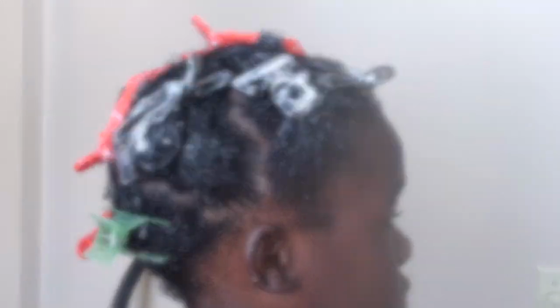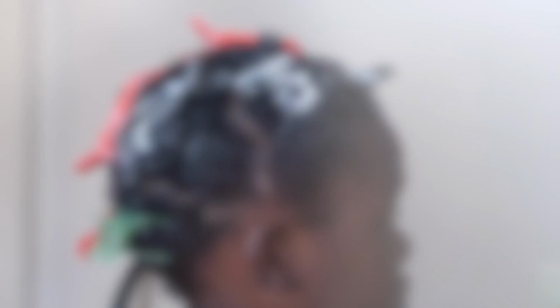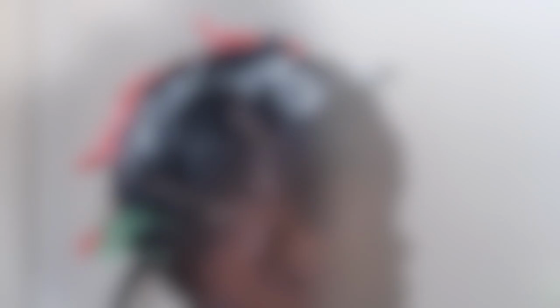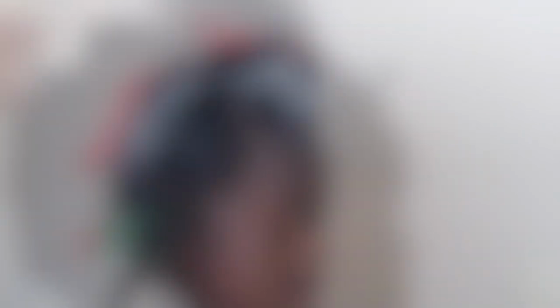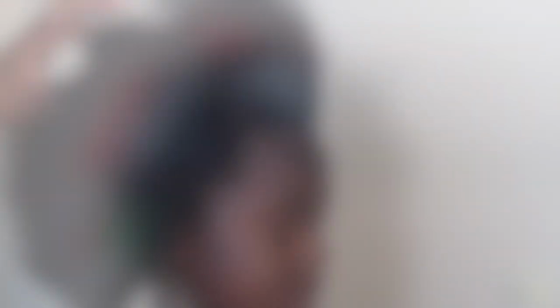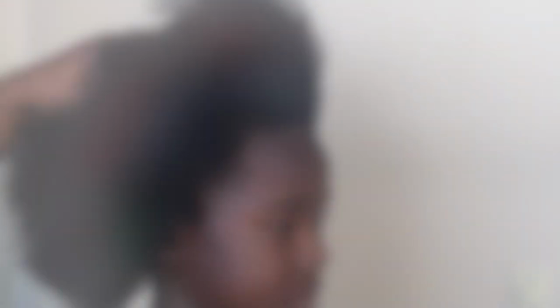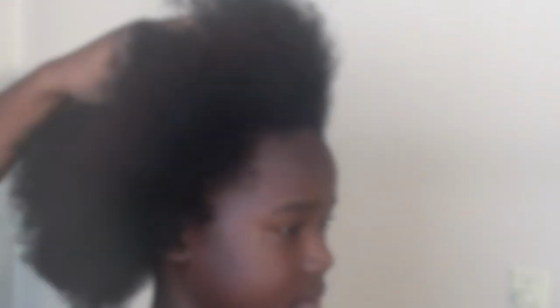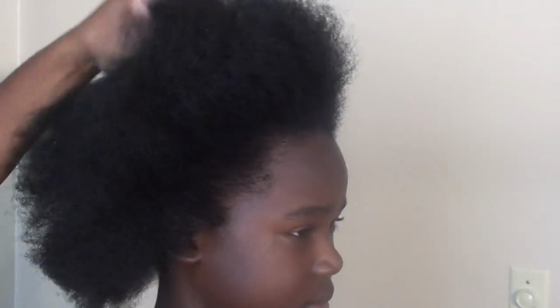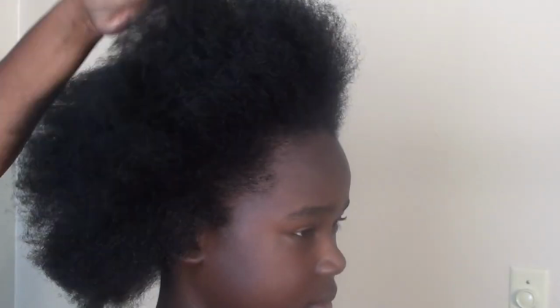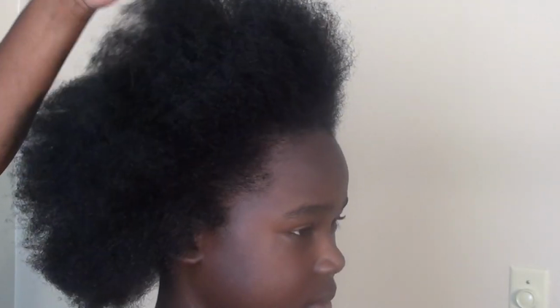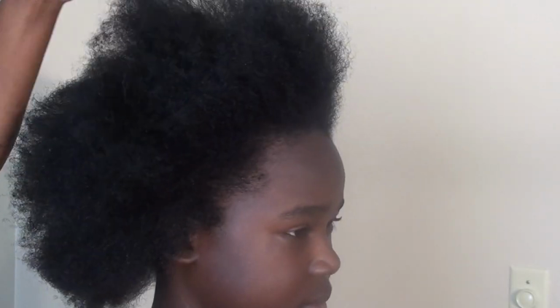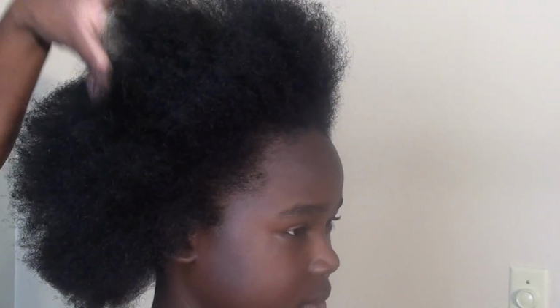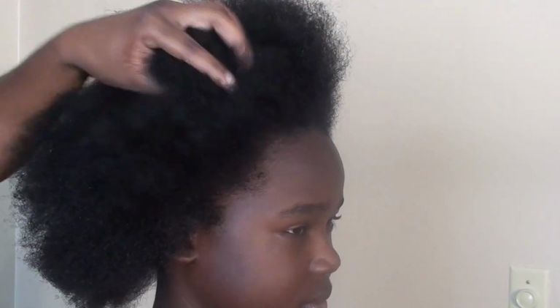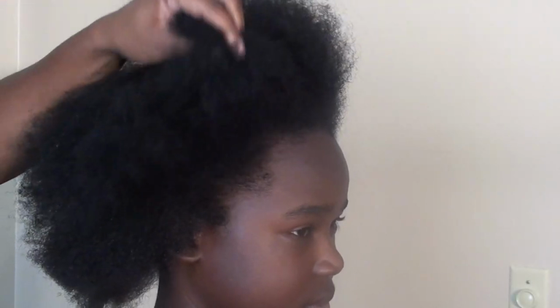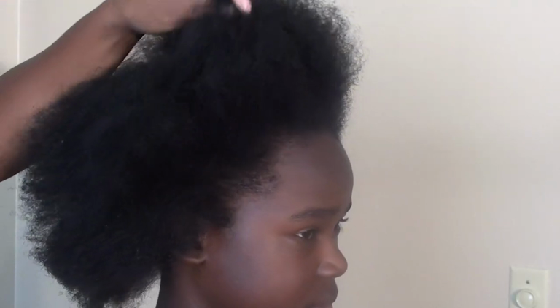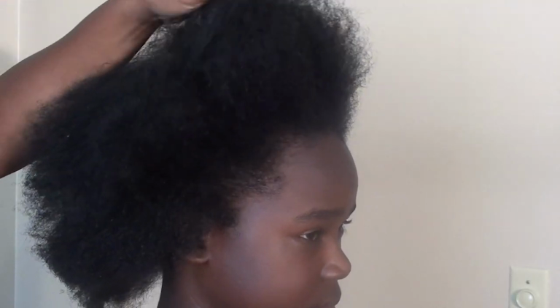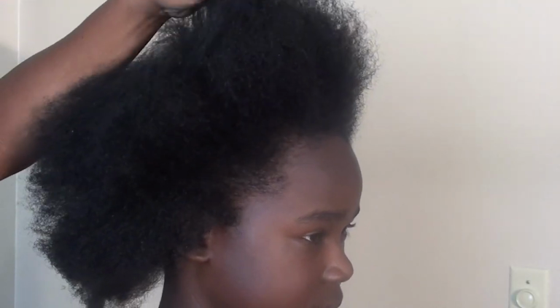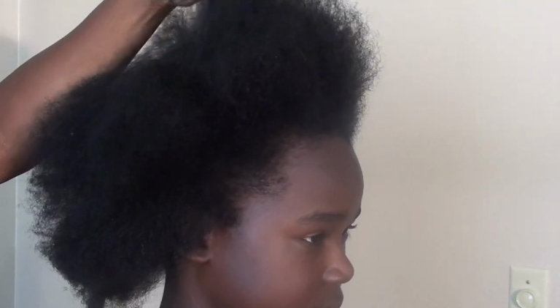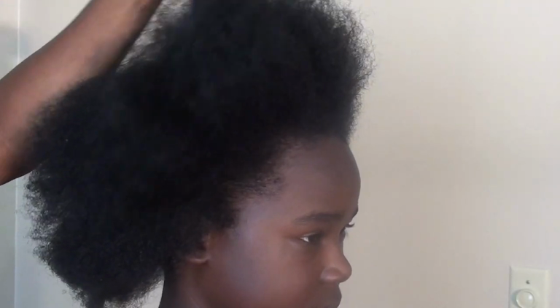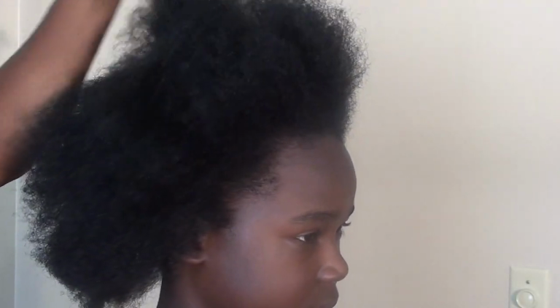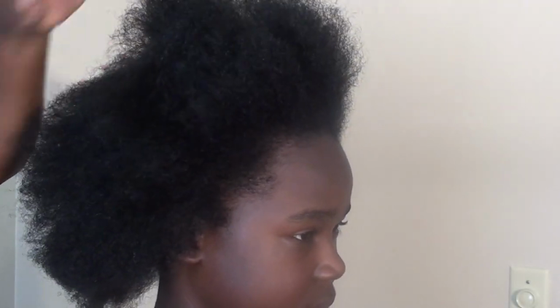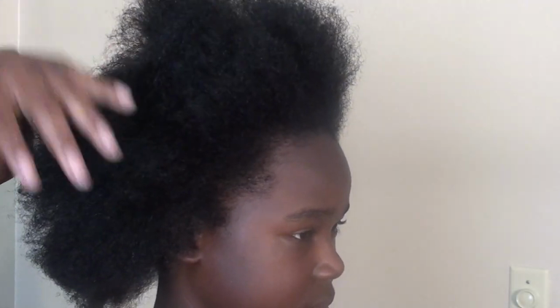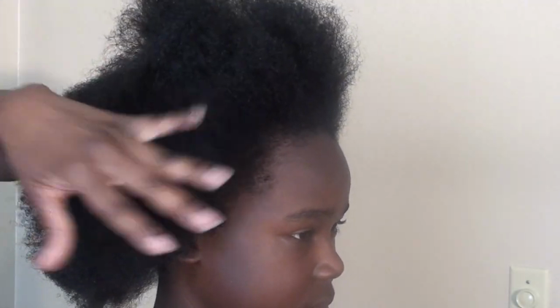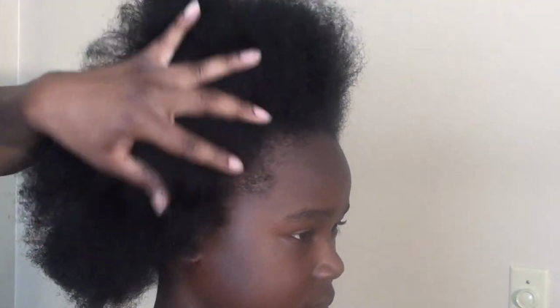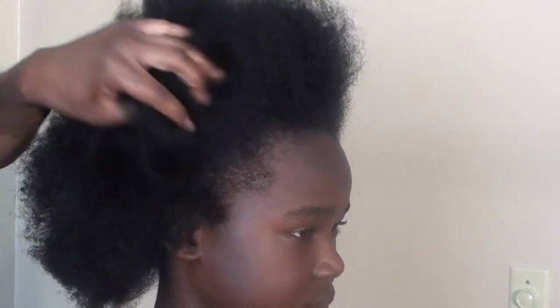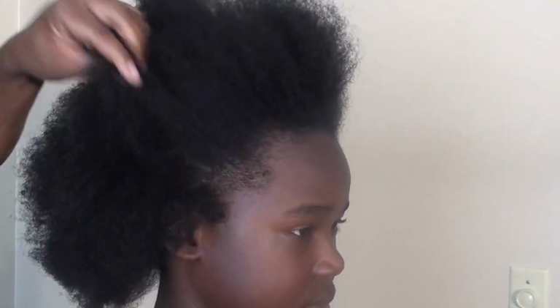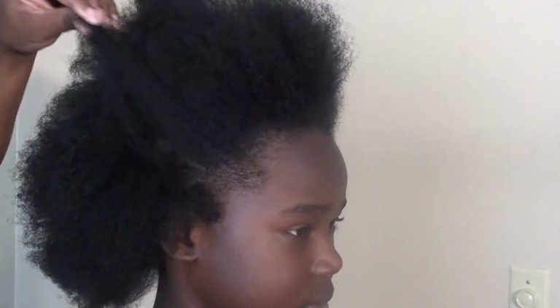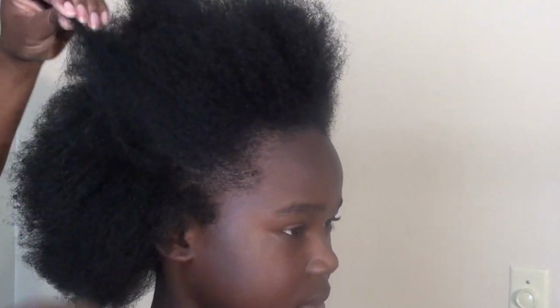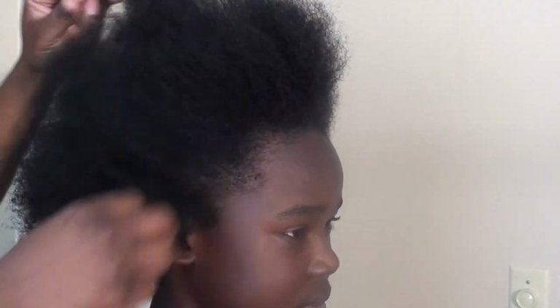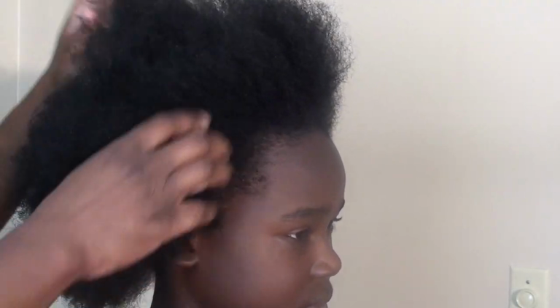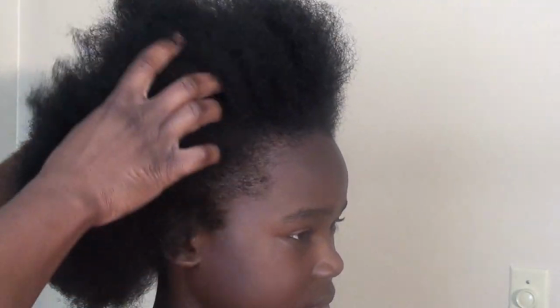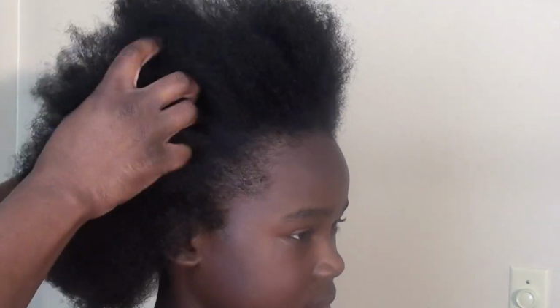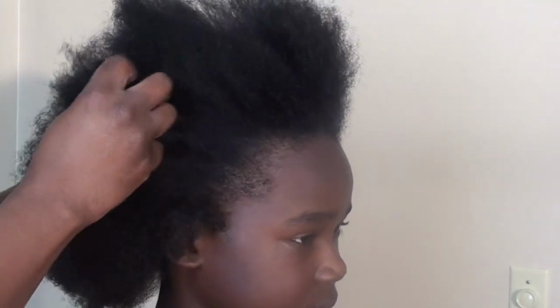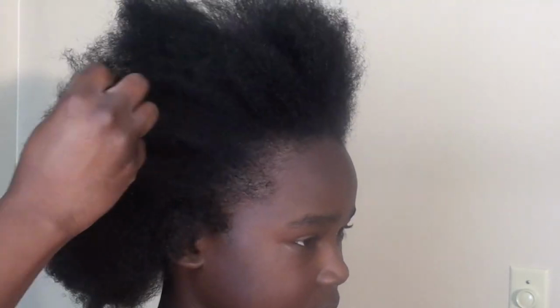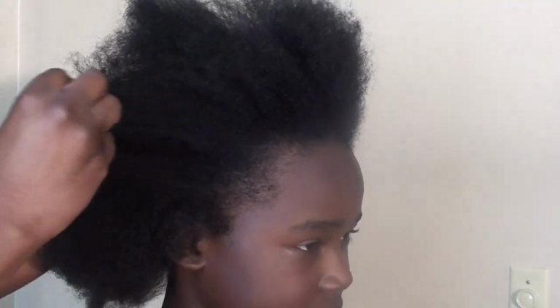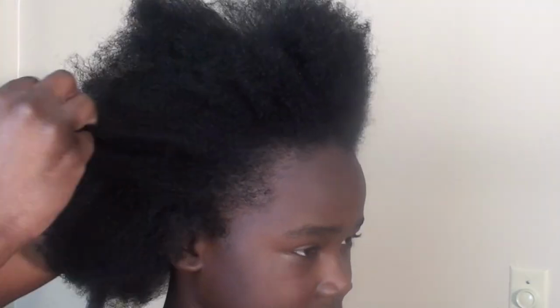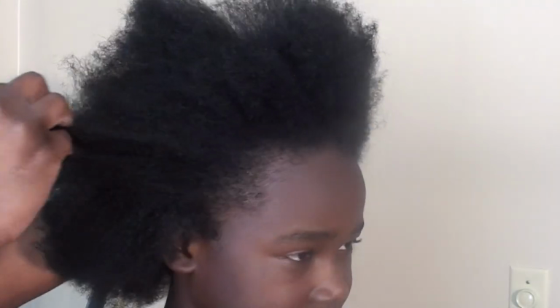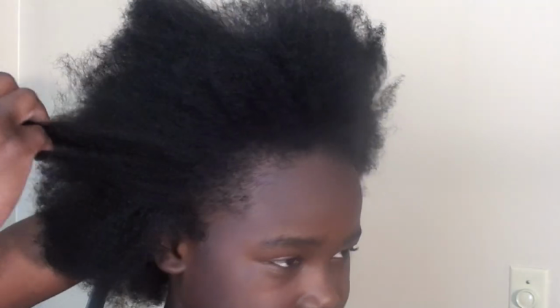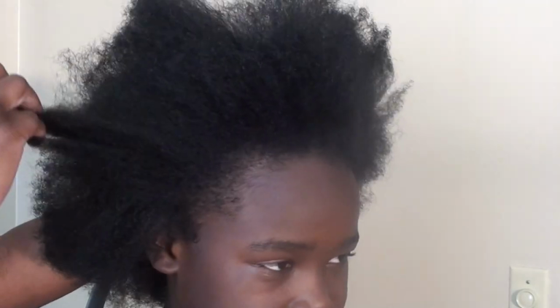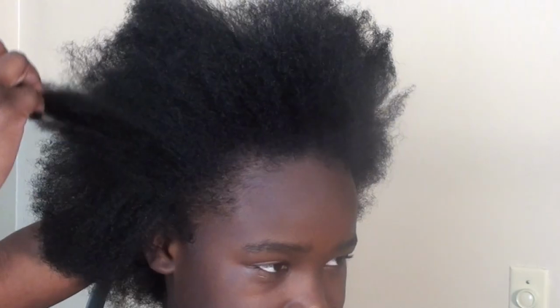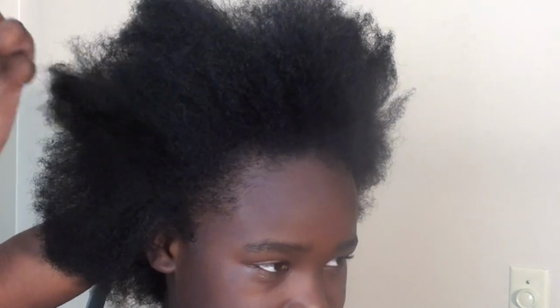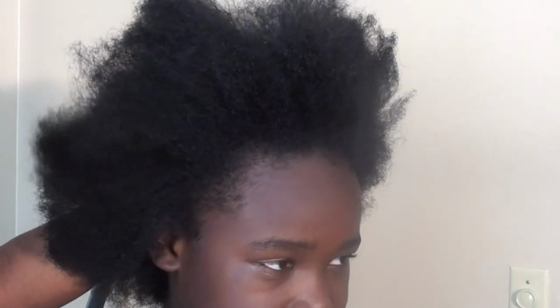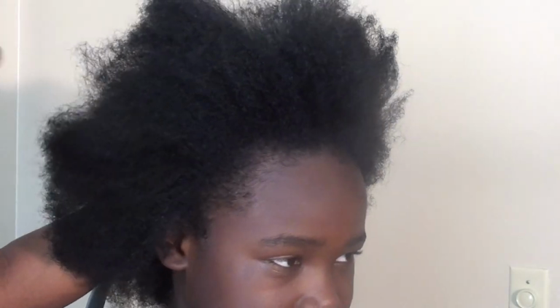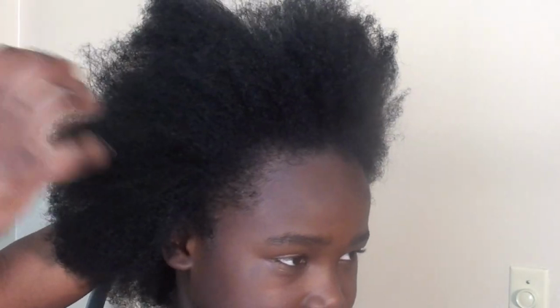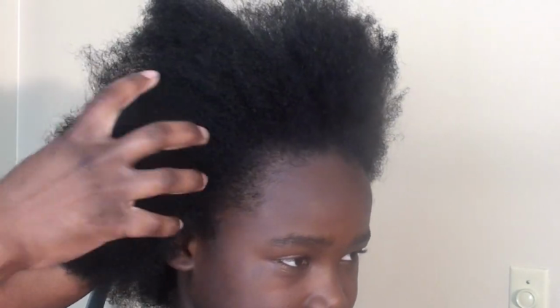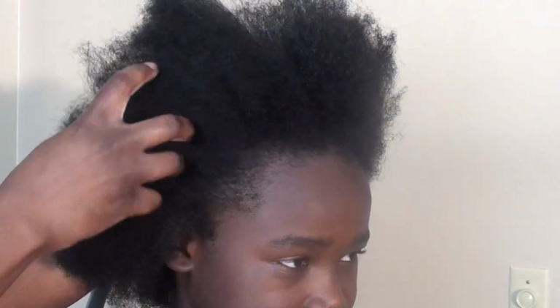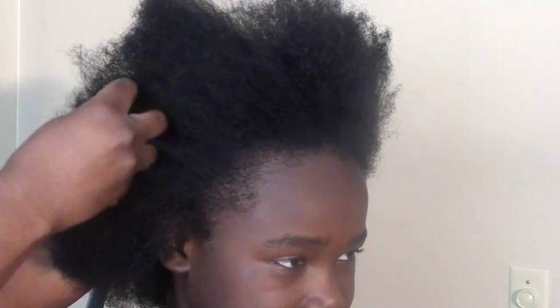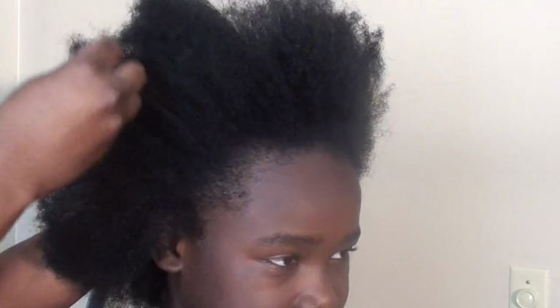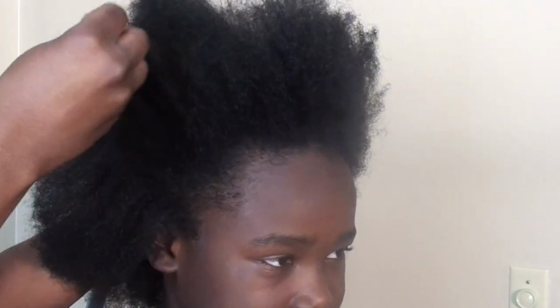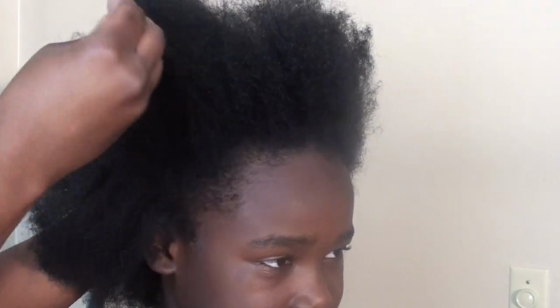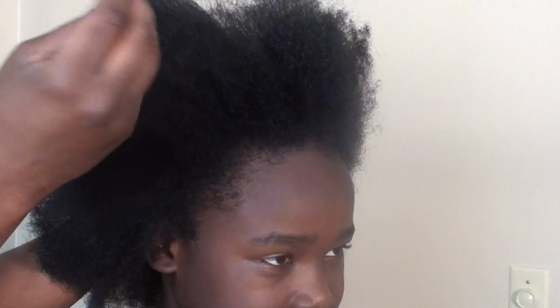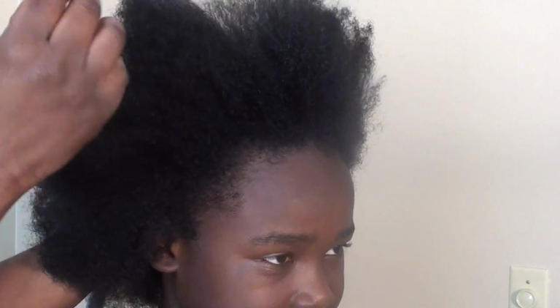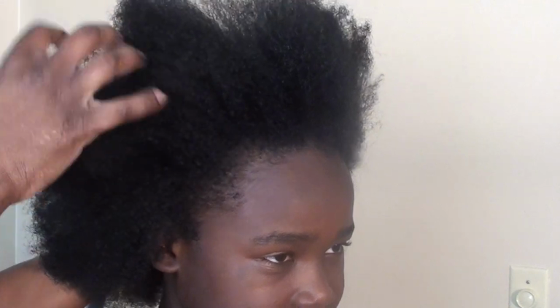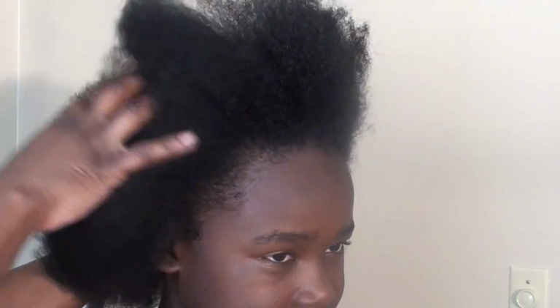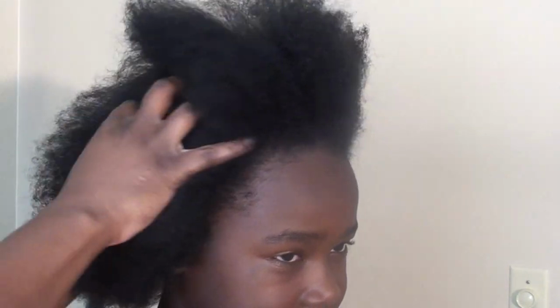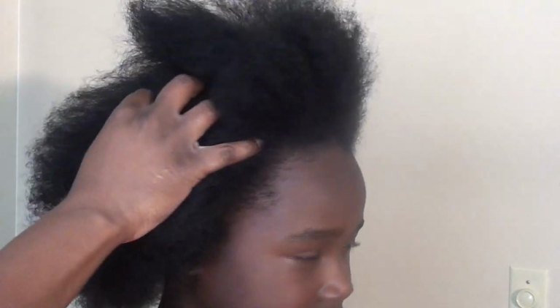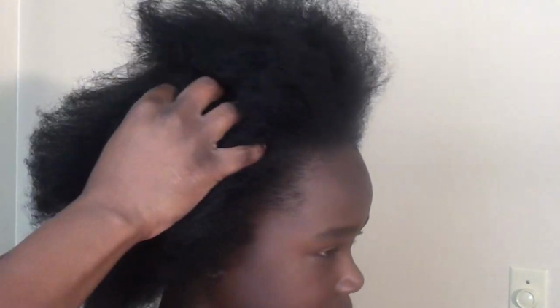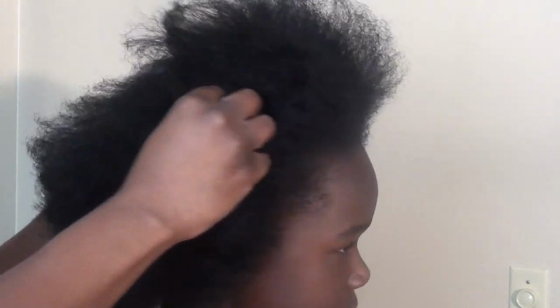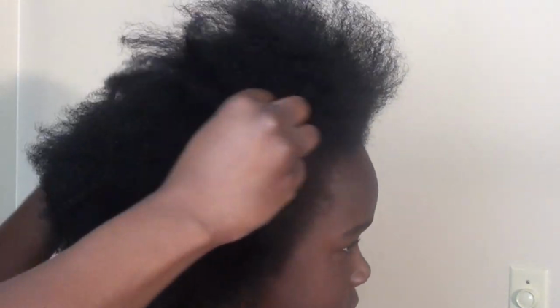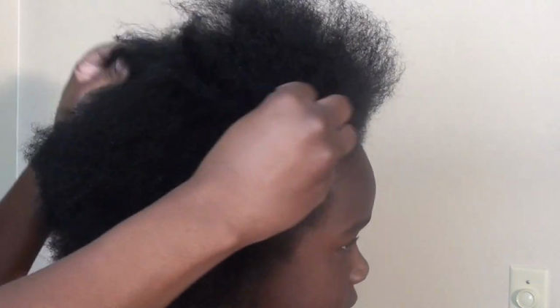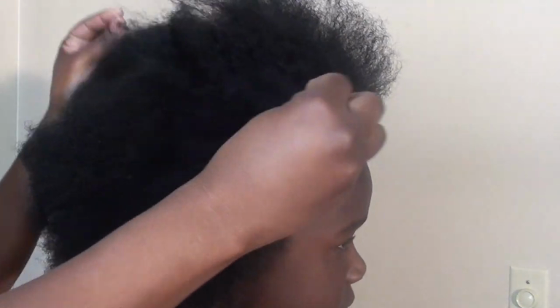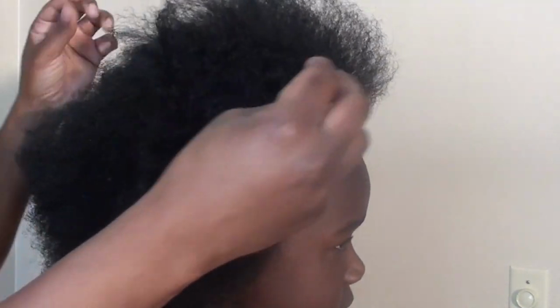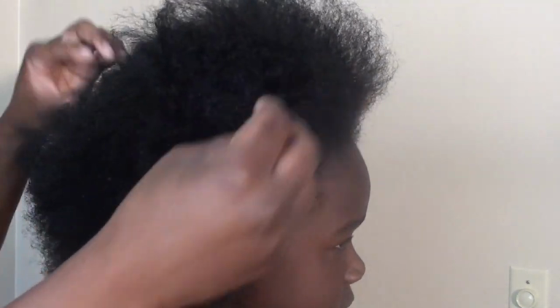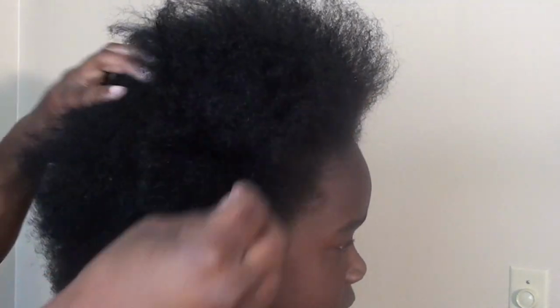Once that is done, as you can see here, his hair has been blow-dried. I didn't want to super blow-dry it, but I just wanted to pull out some of the texture.